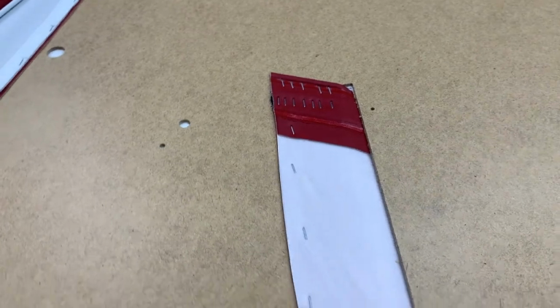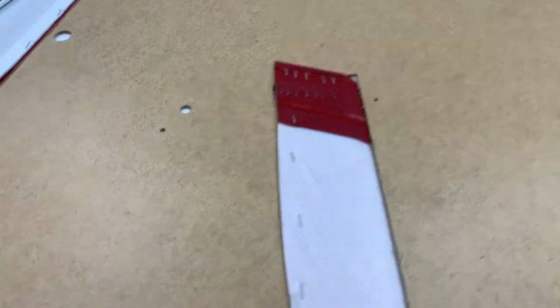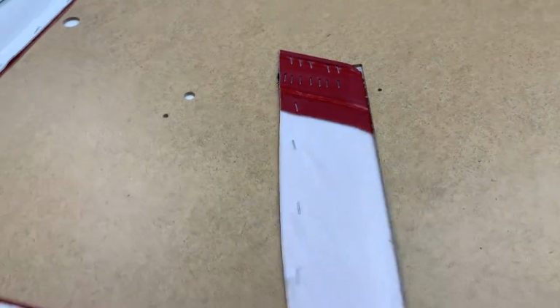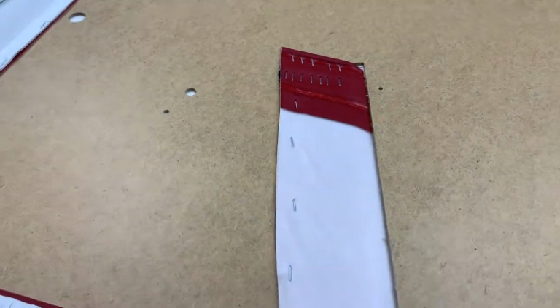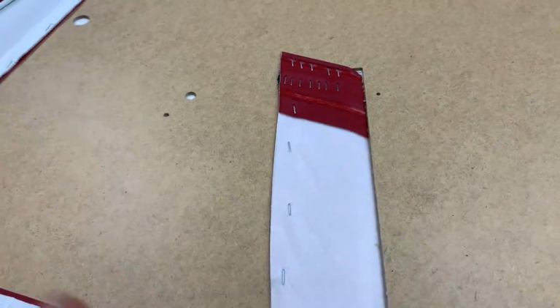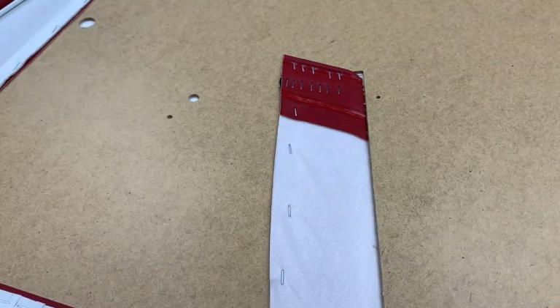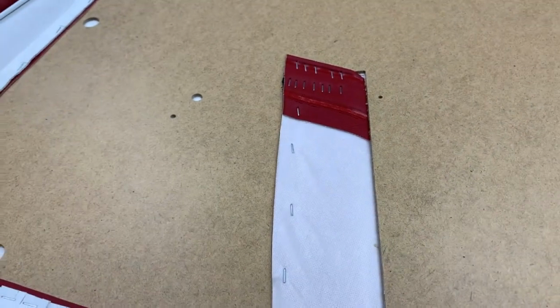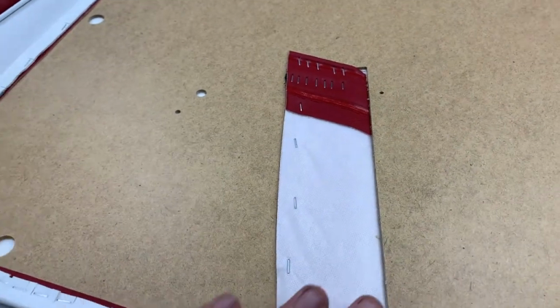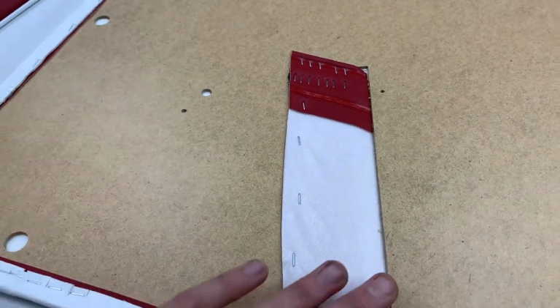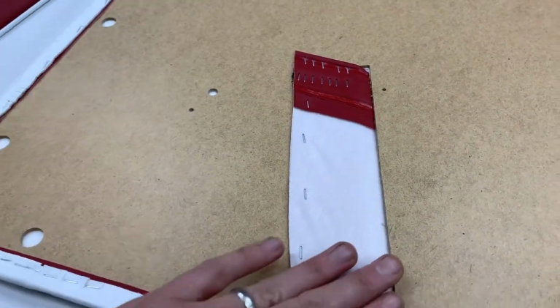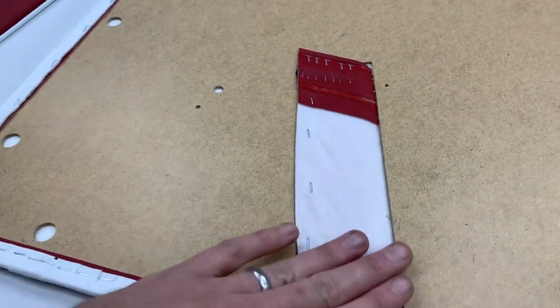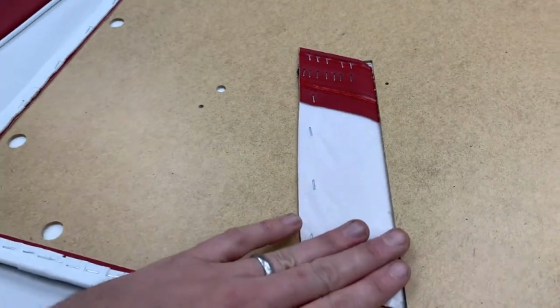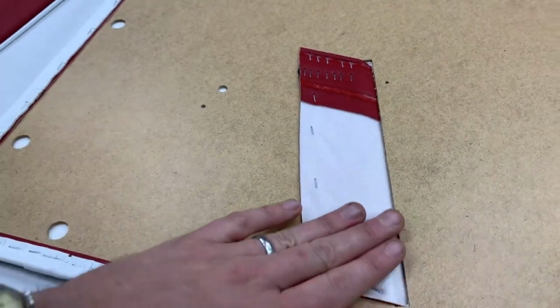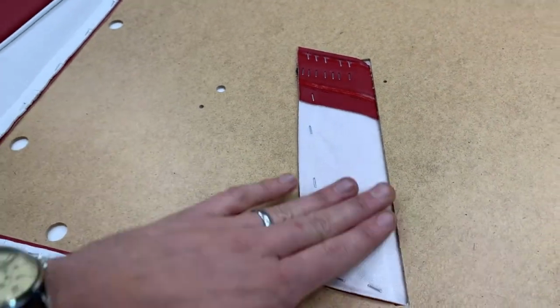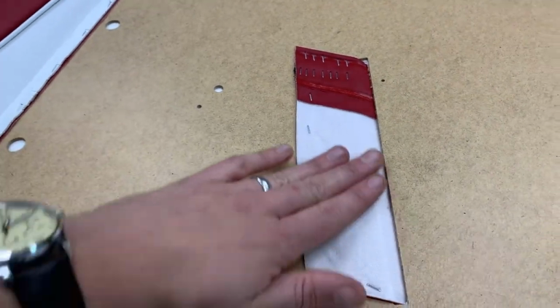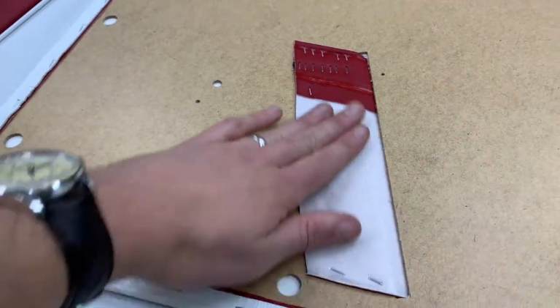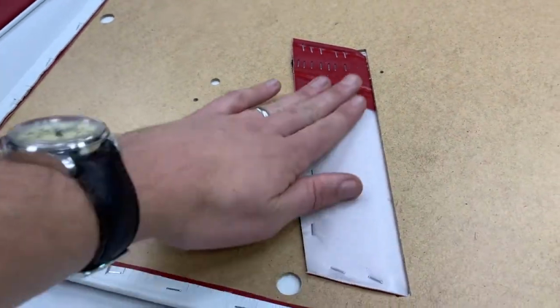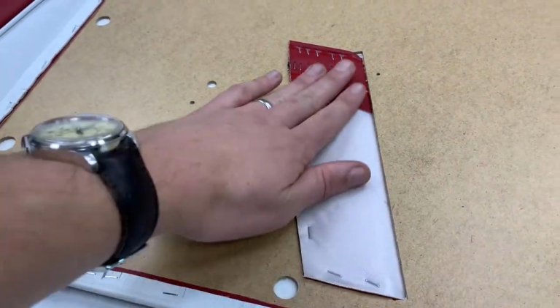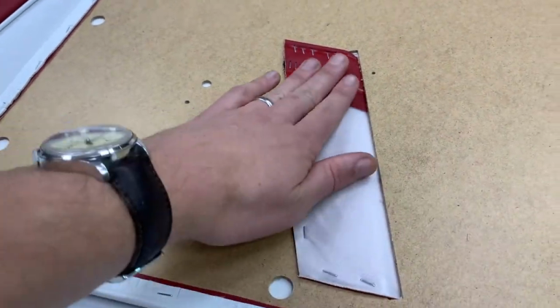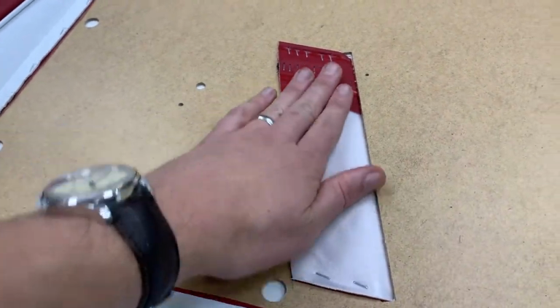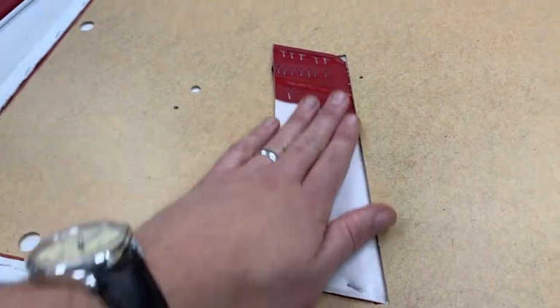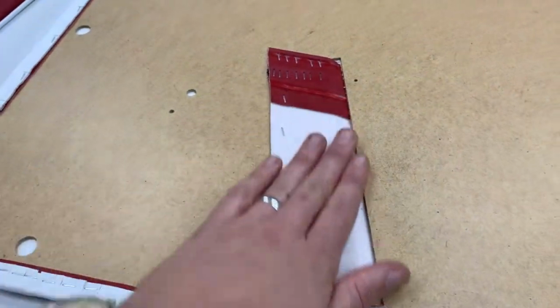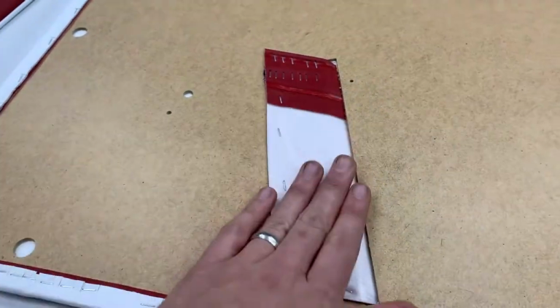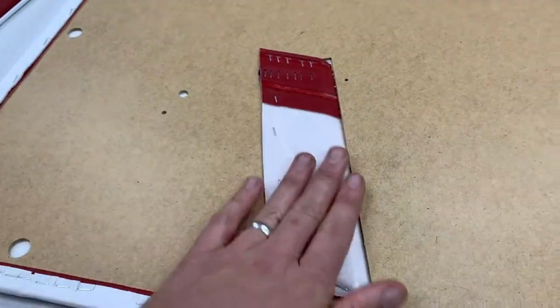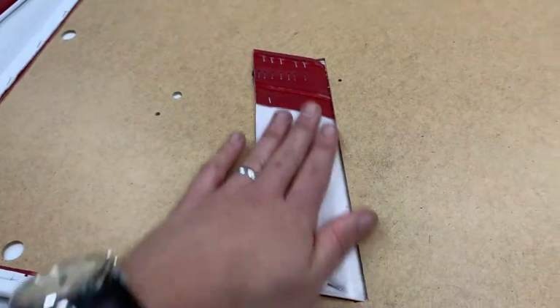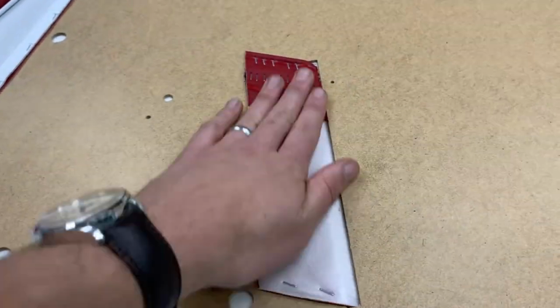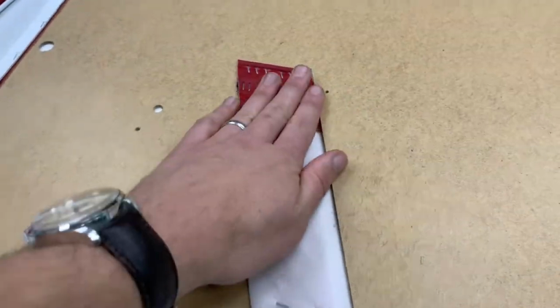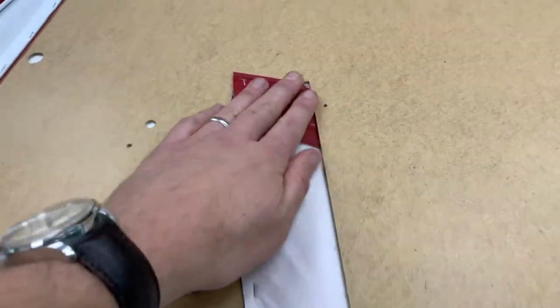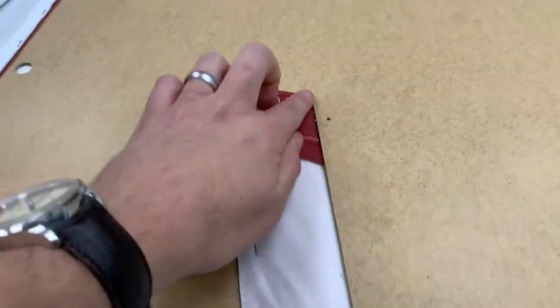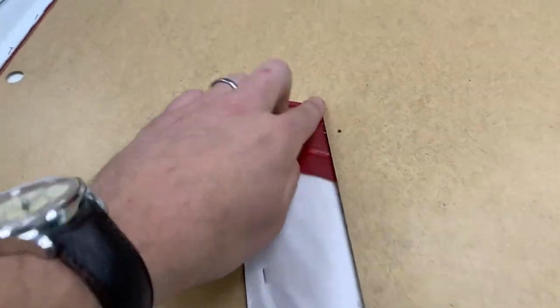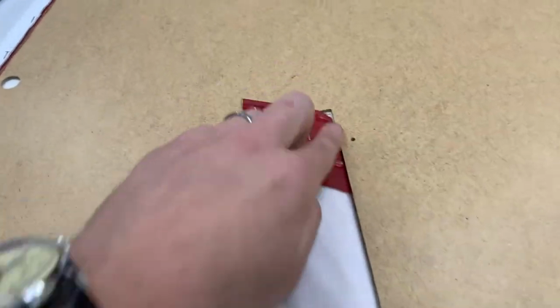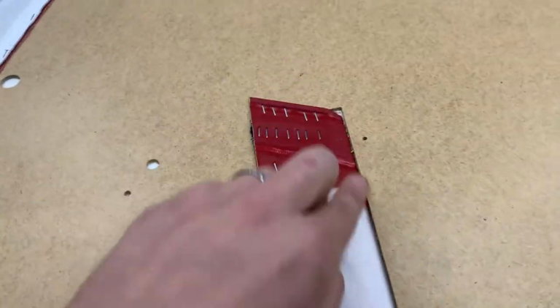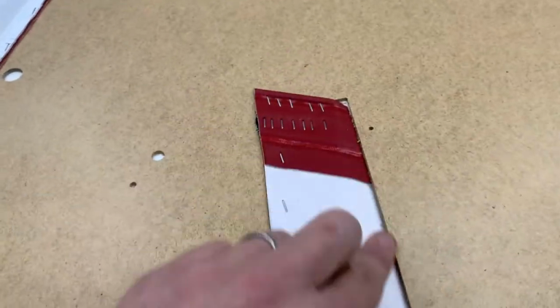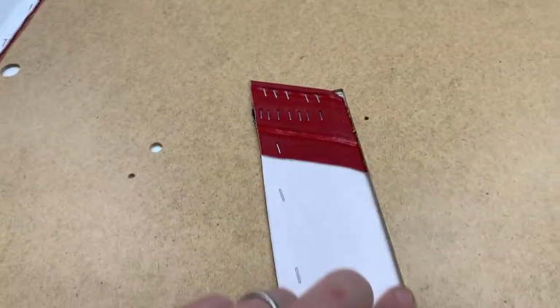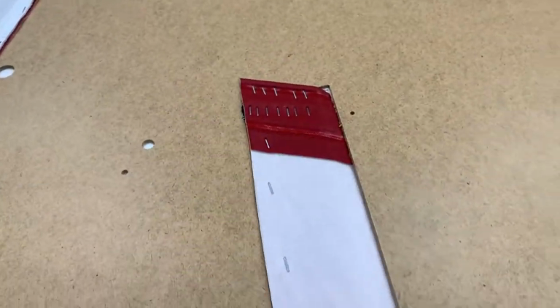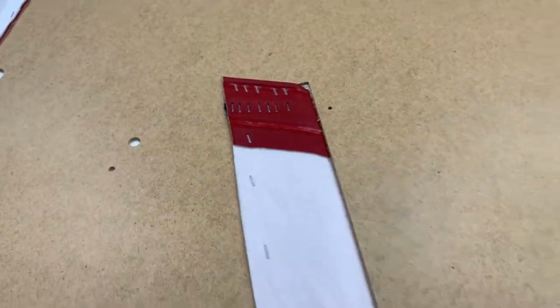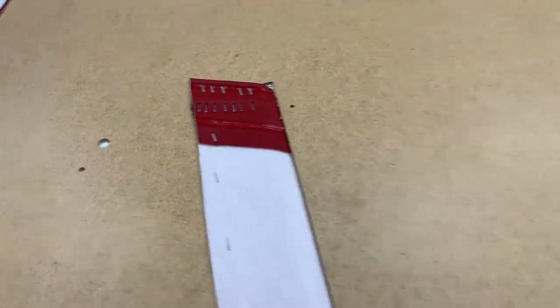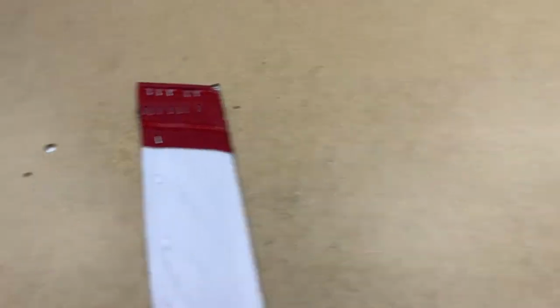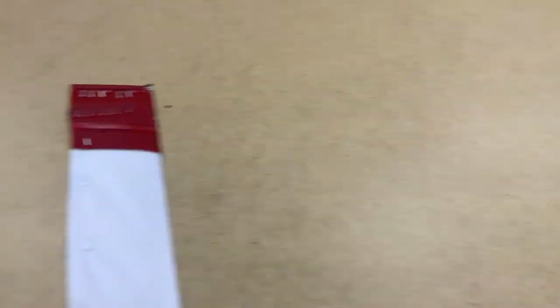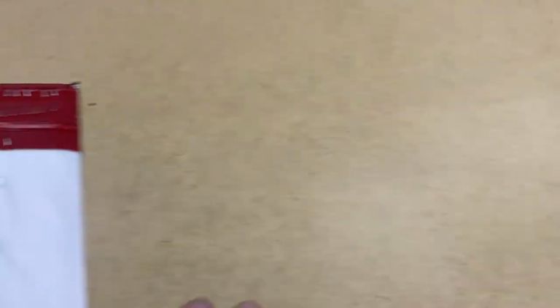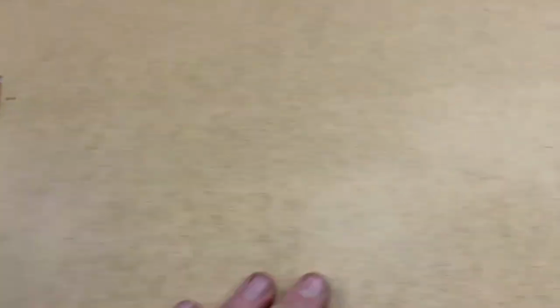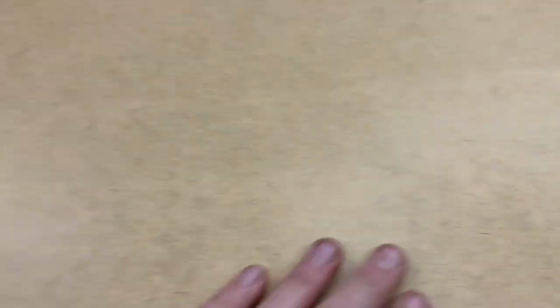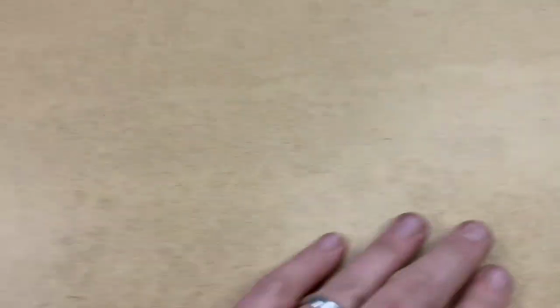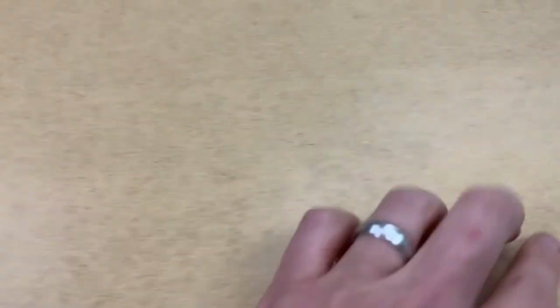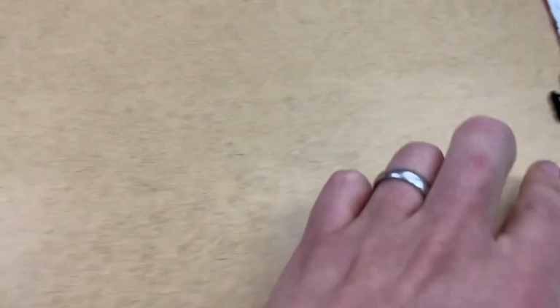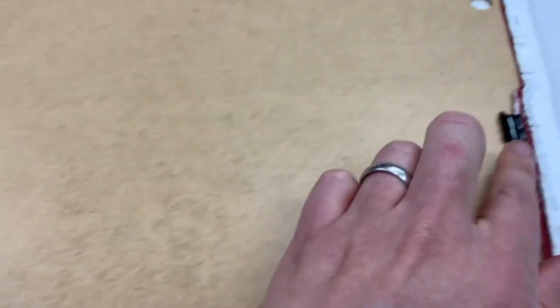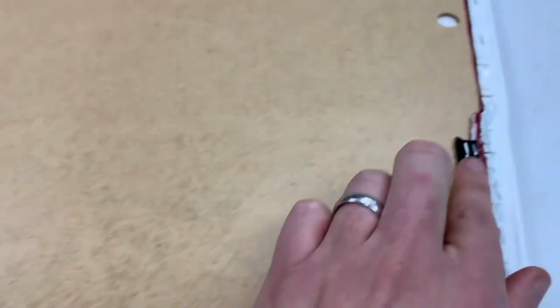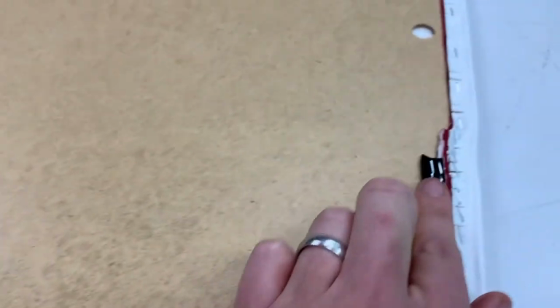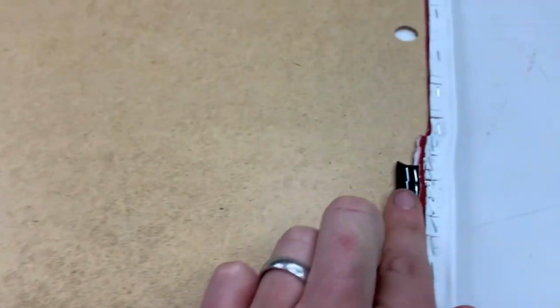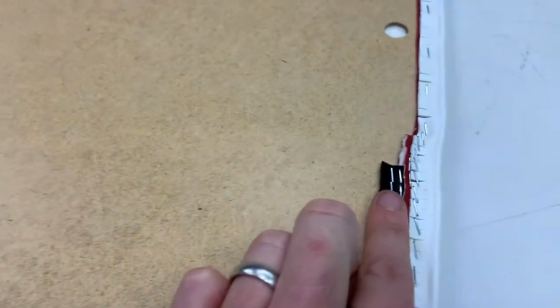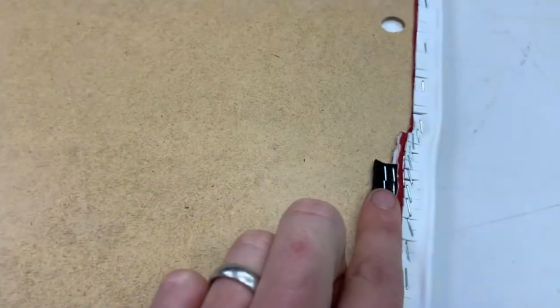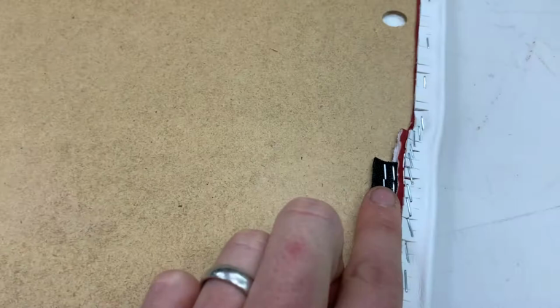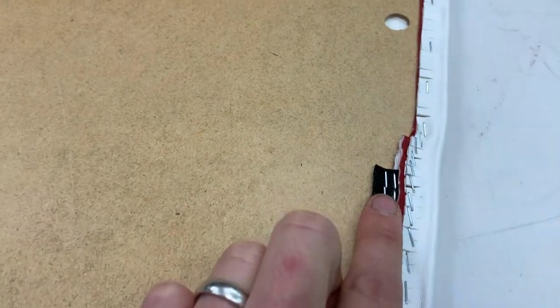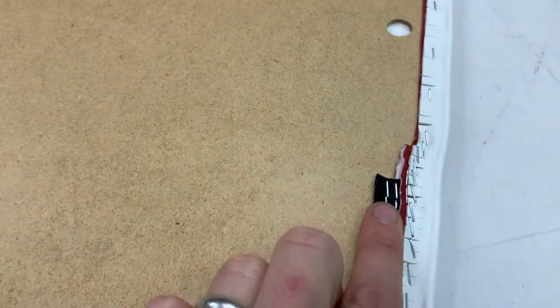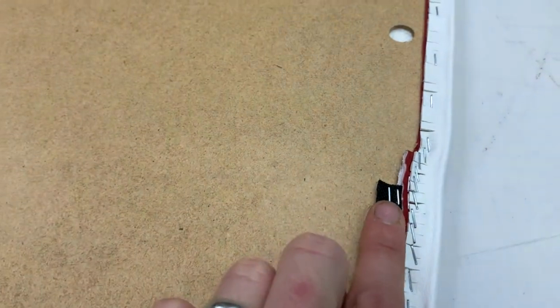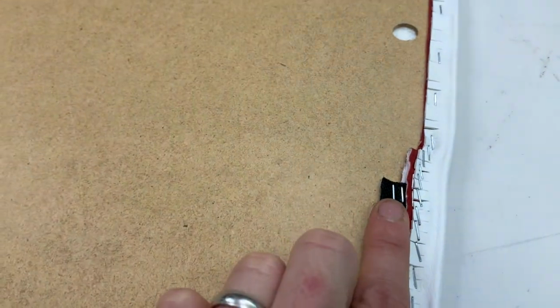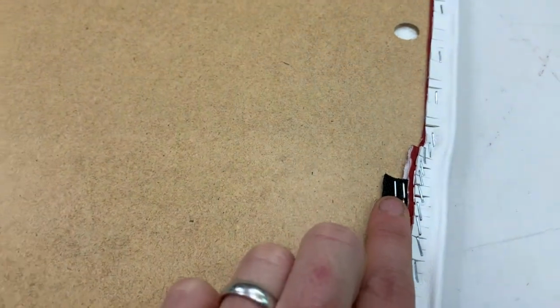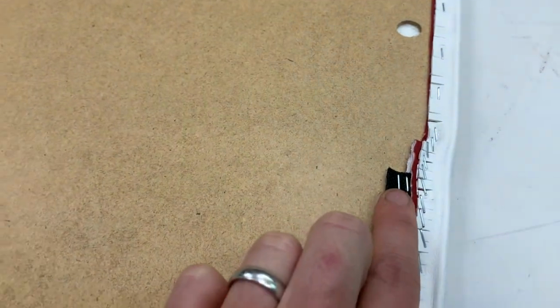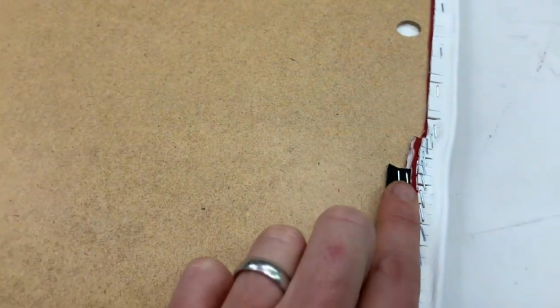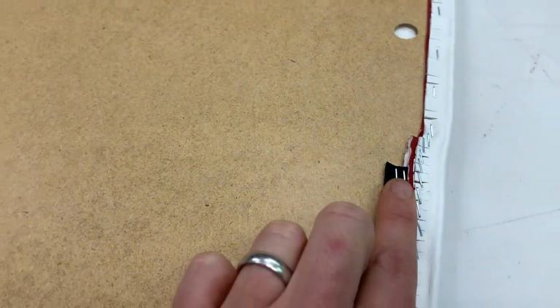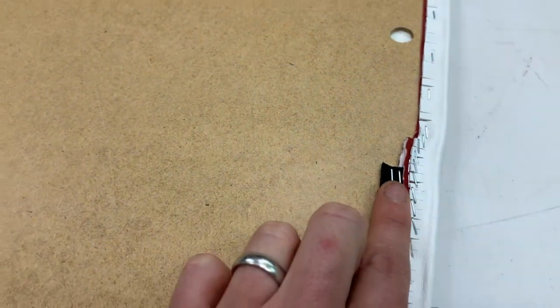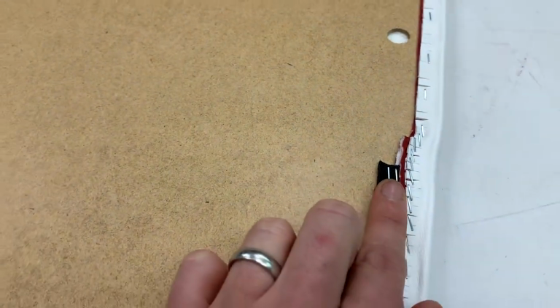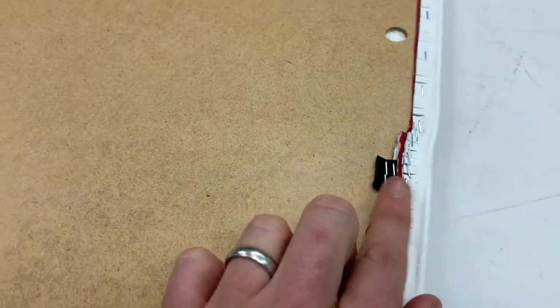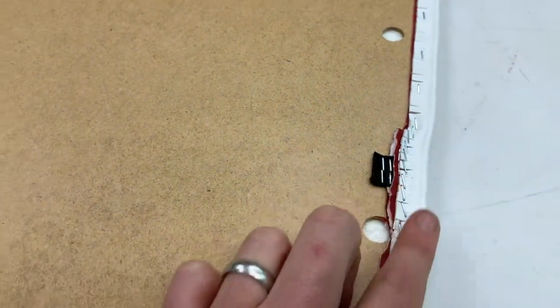Speaking of the pocket, this is the pocket coming through the slit here, and you can see the elastic on the side there.